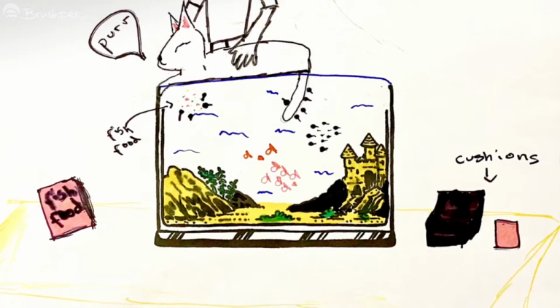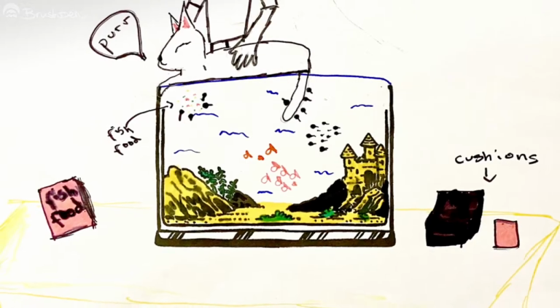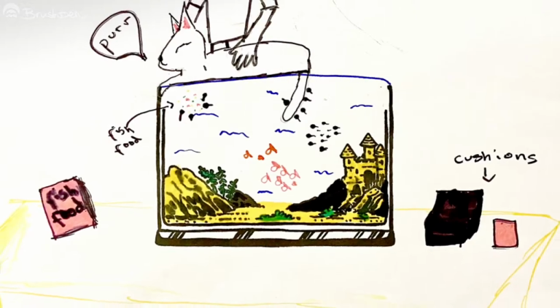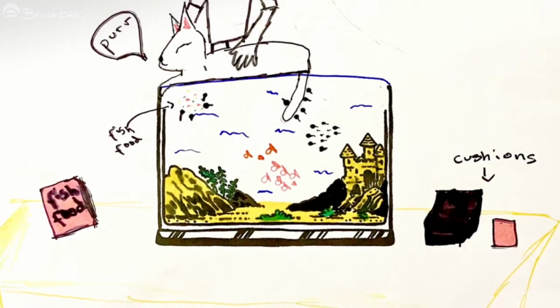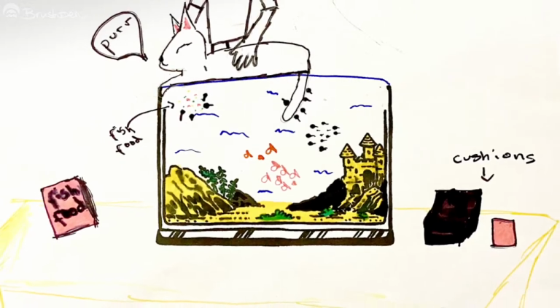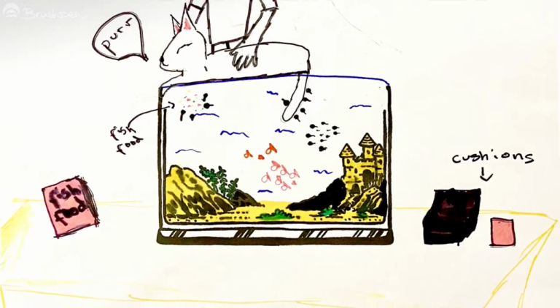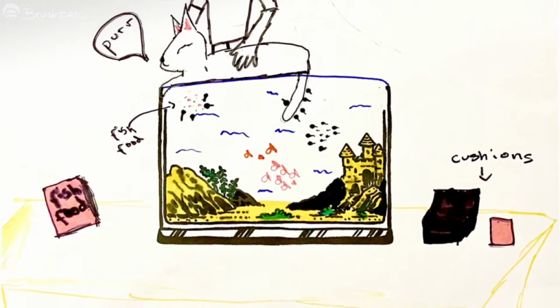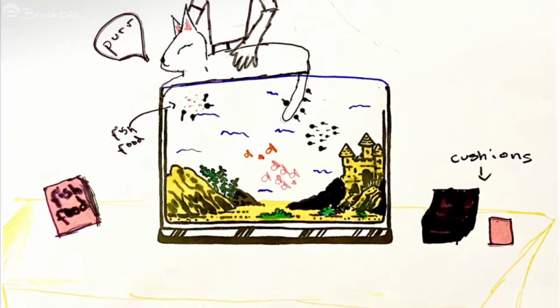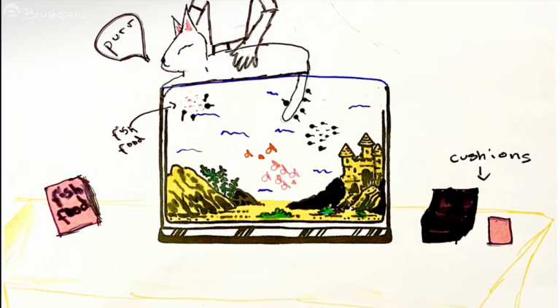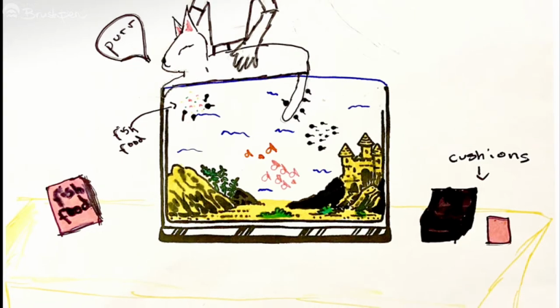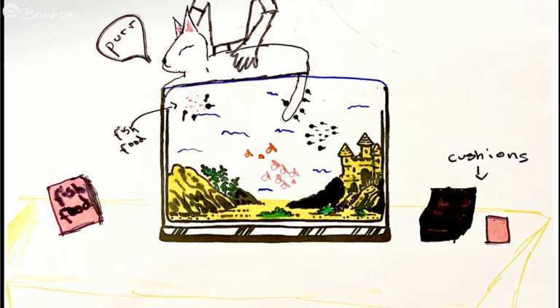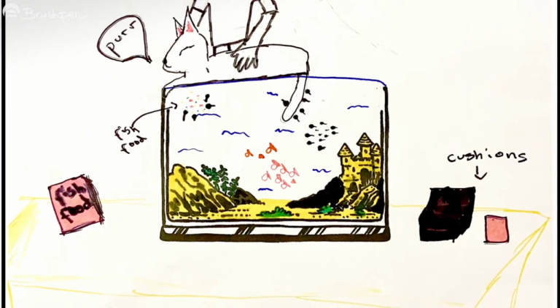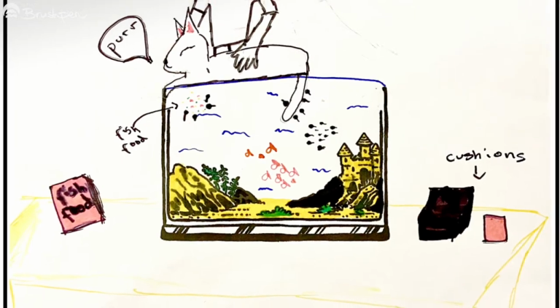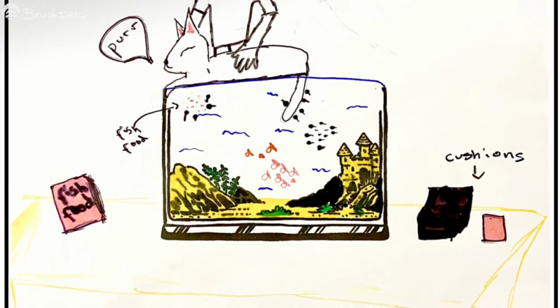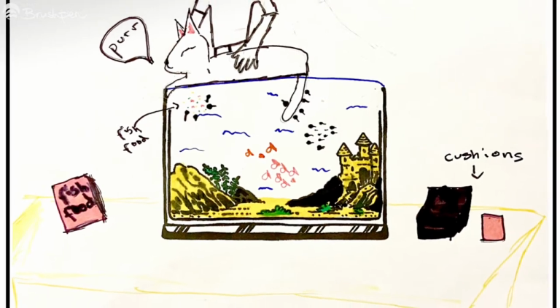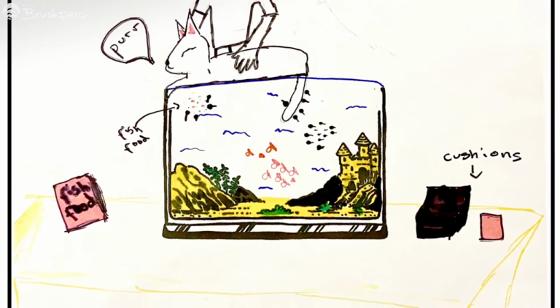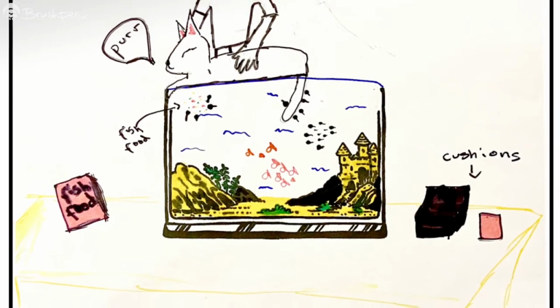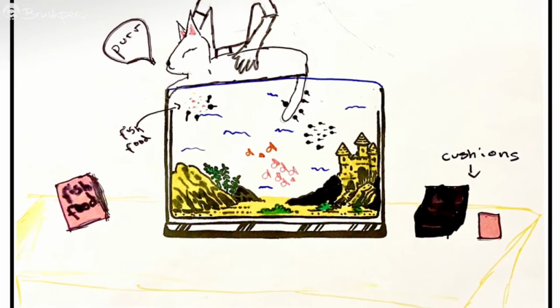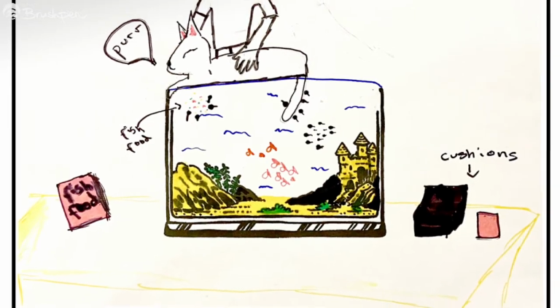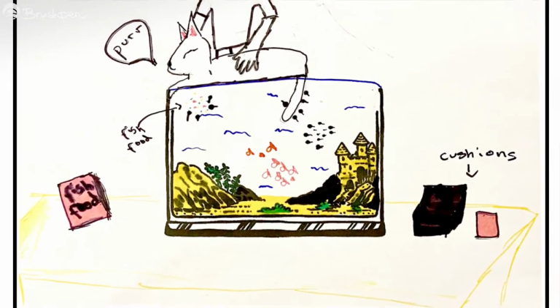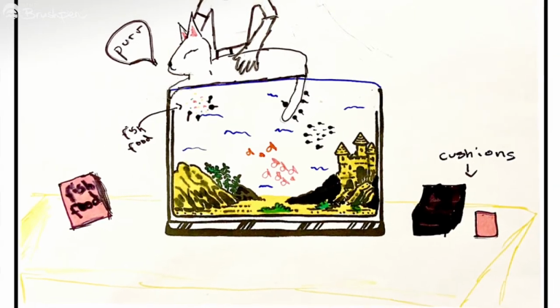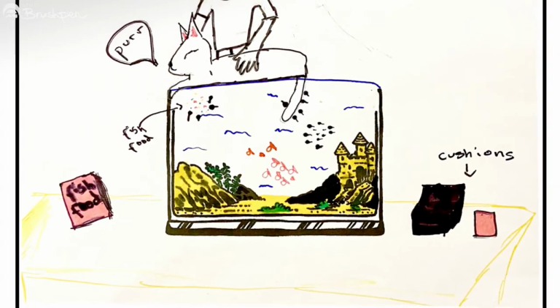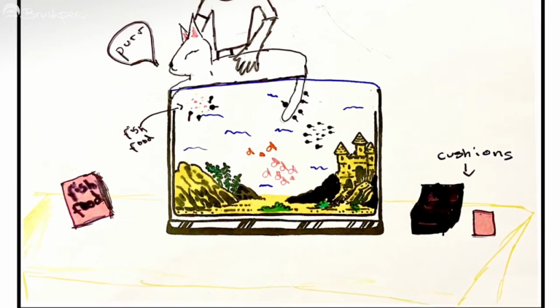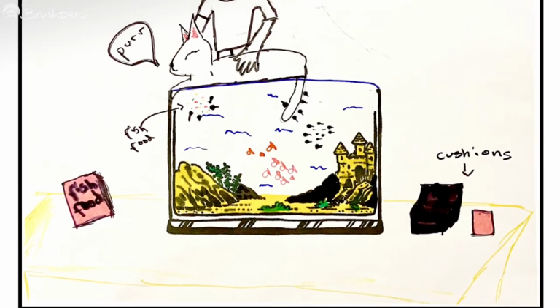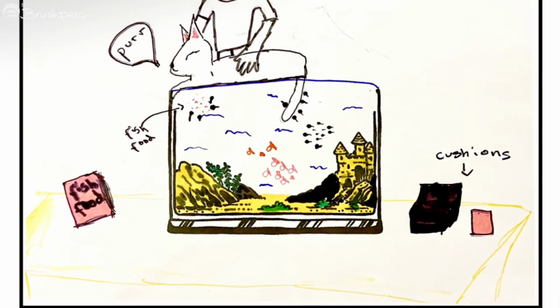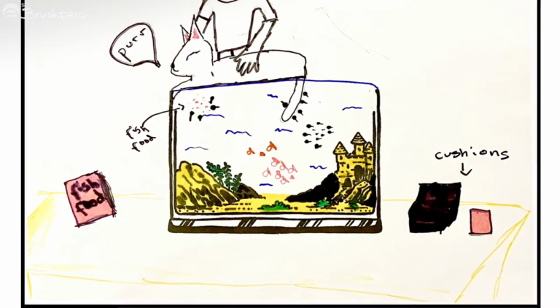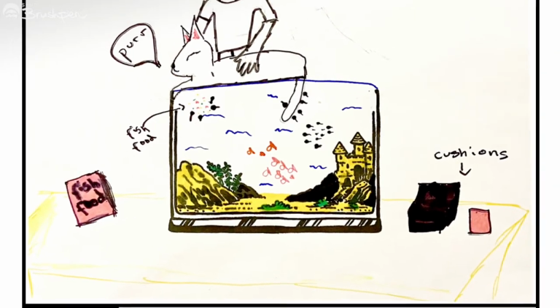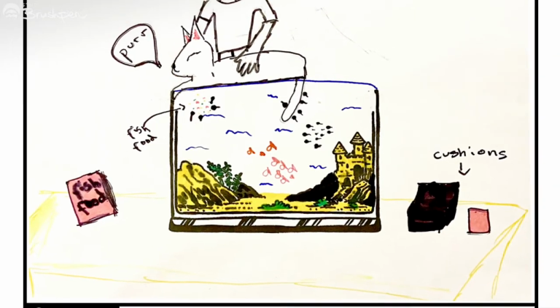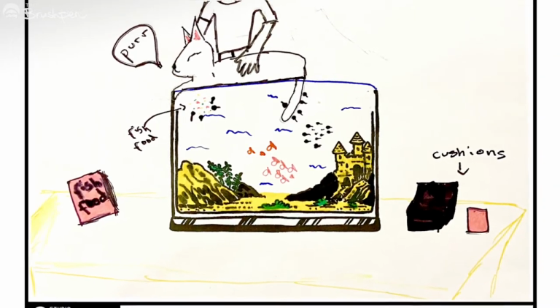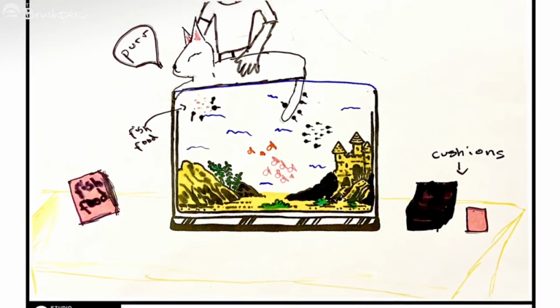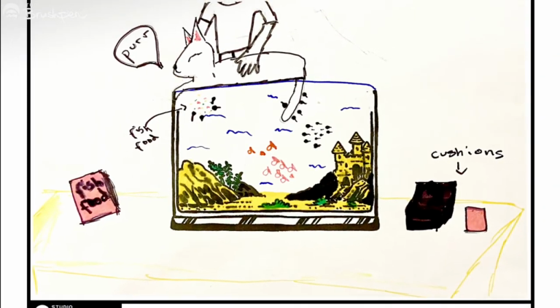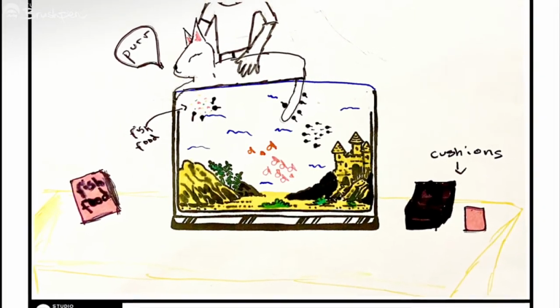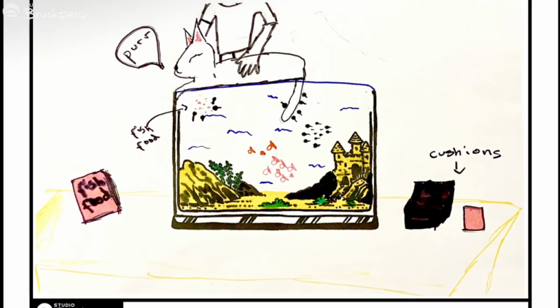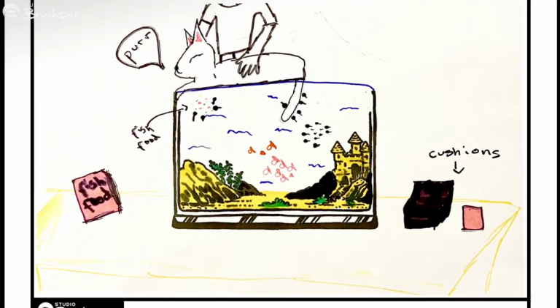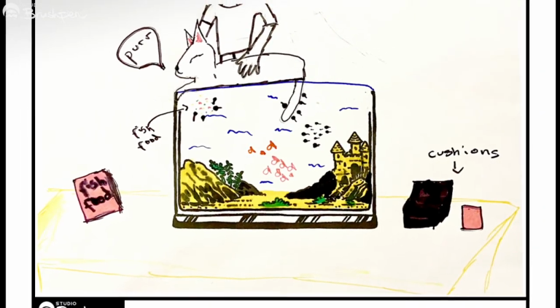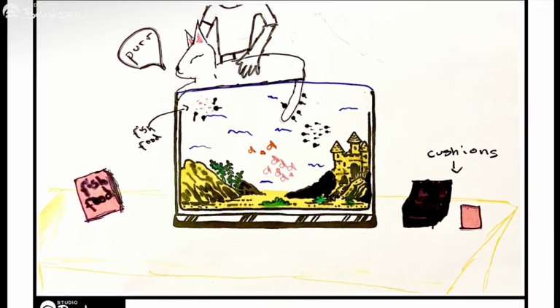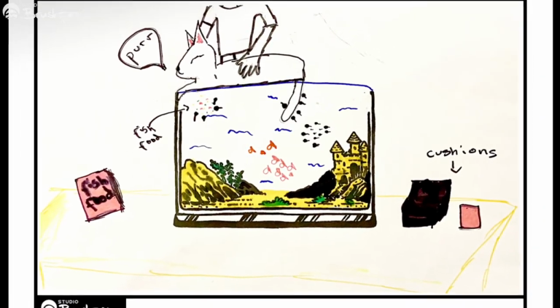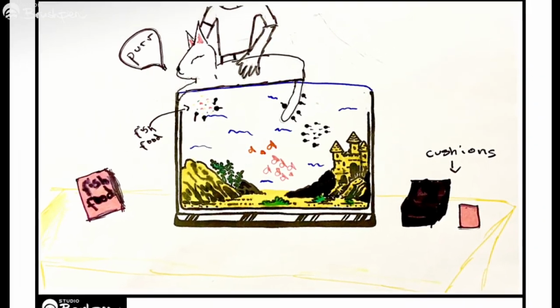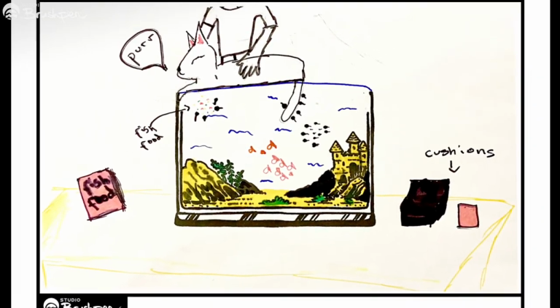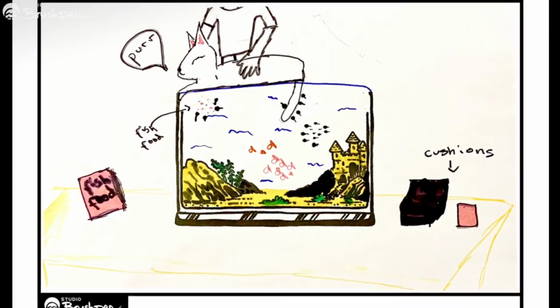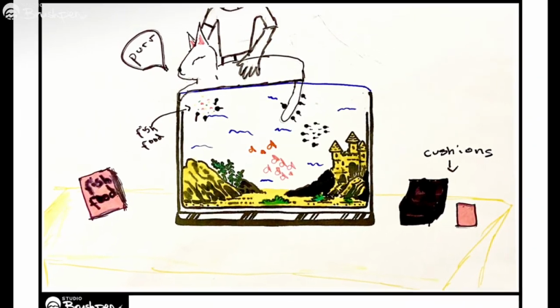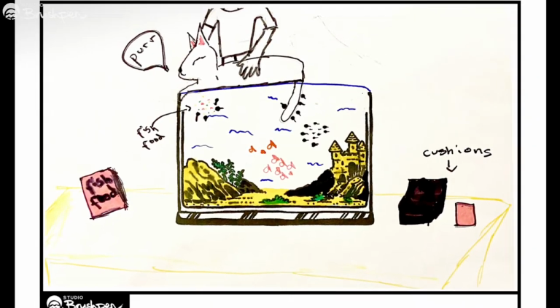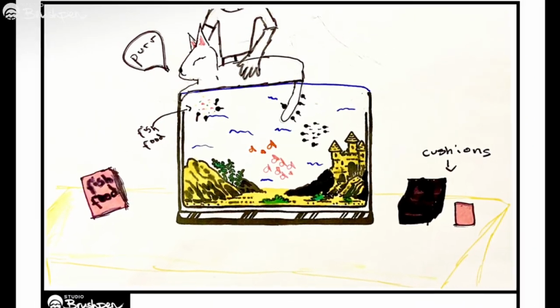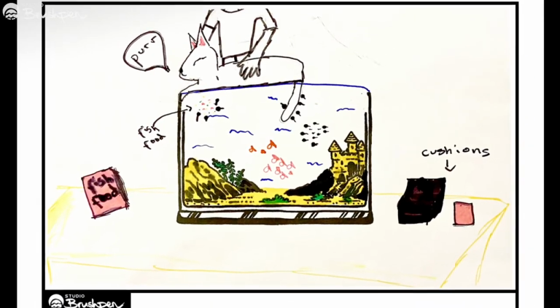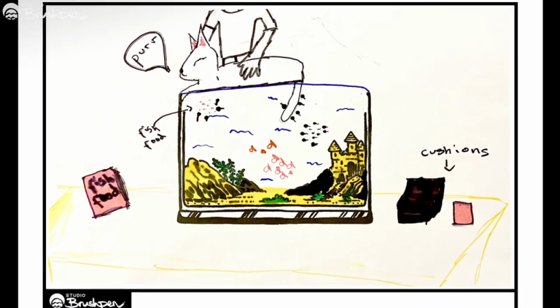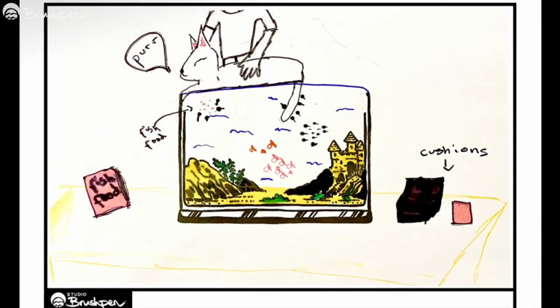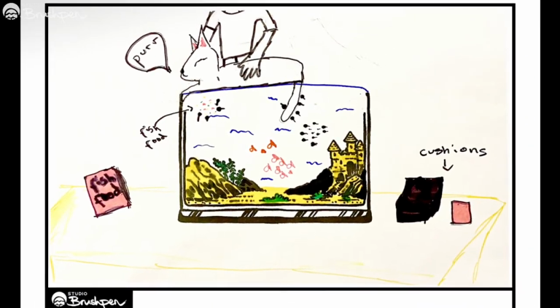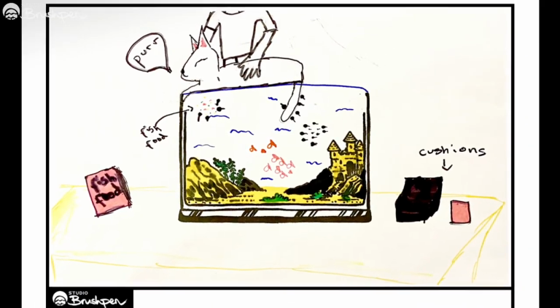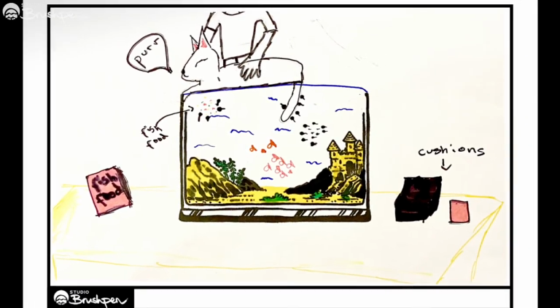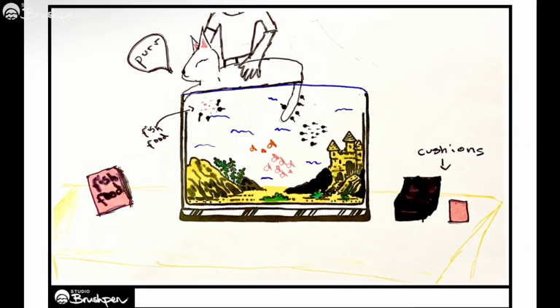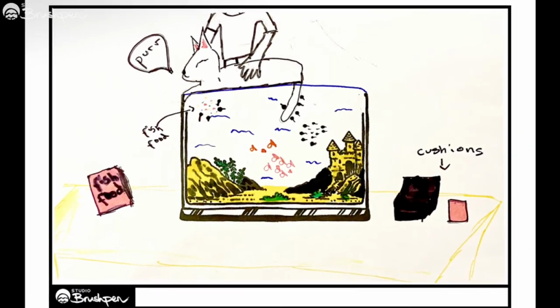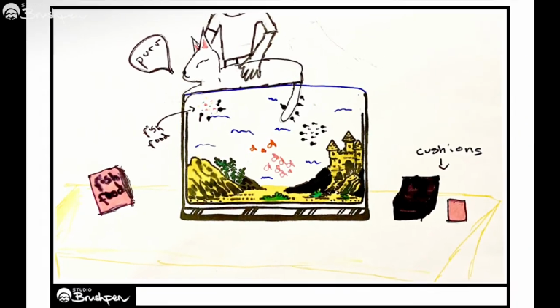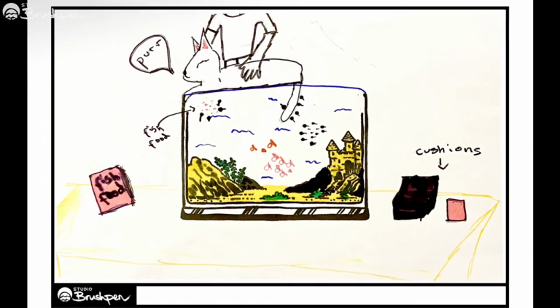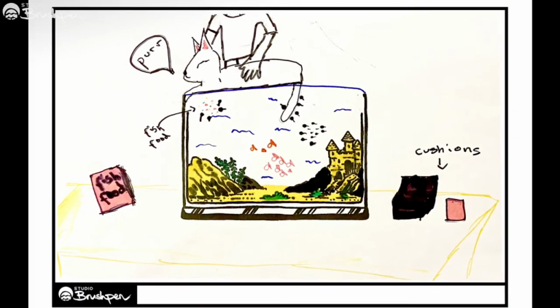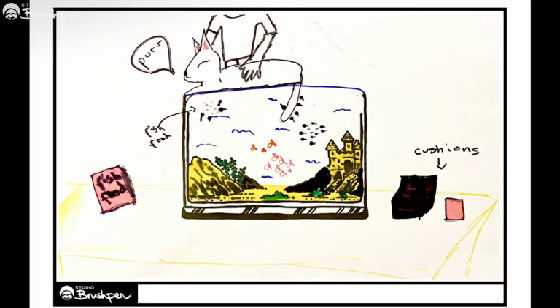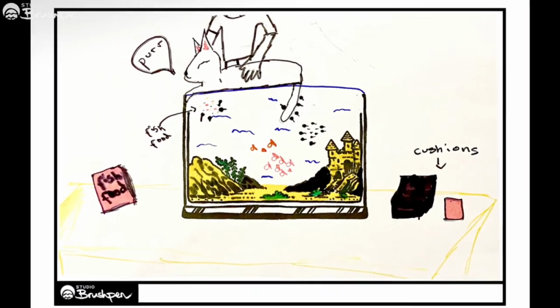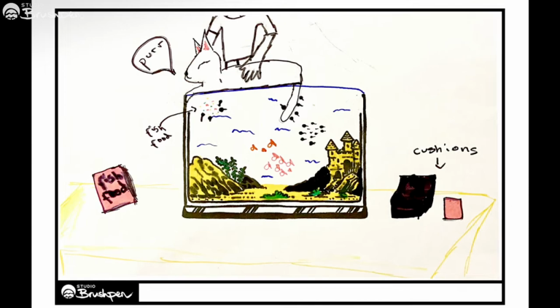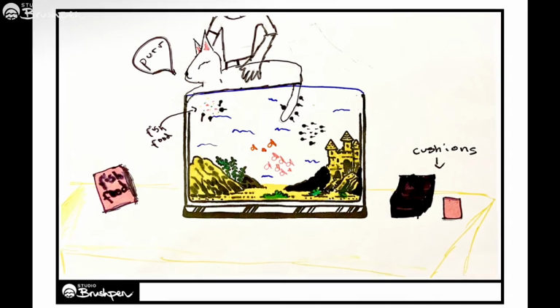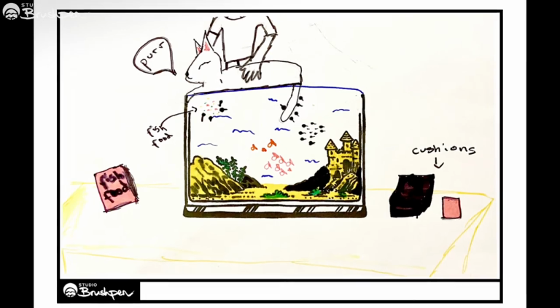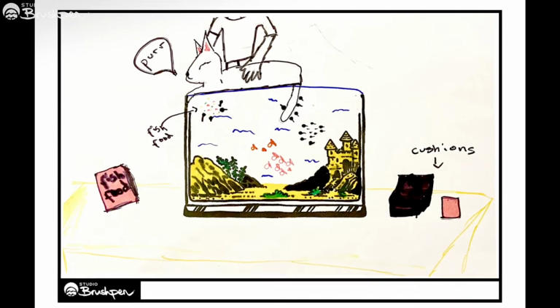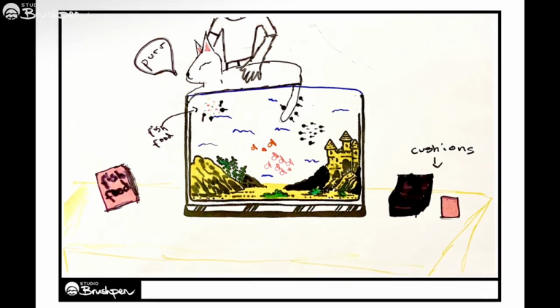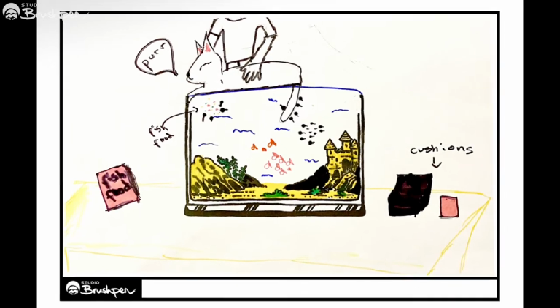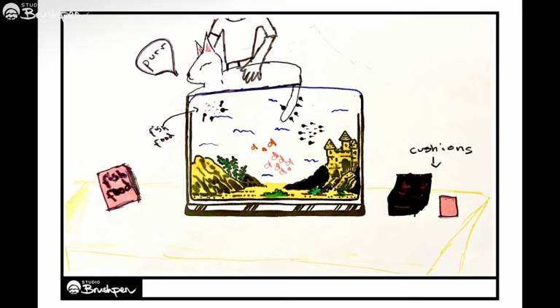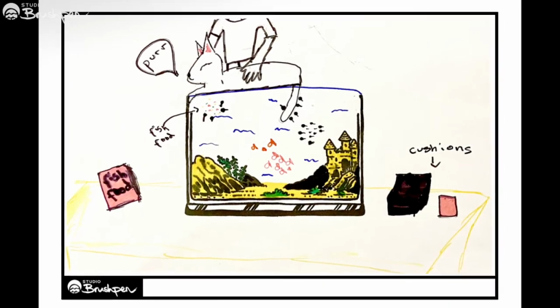Luna also drew a cat, but this one is relaxing on top of the tank. I love Luna's attention to detail.